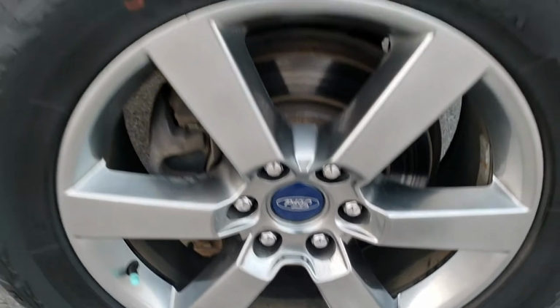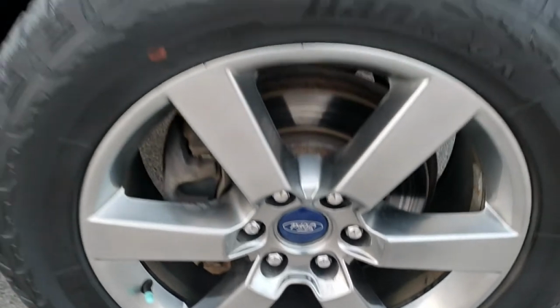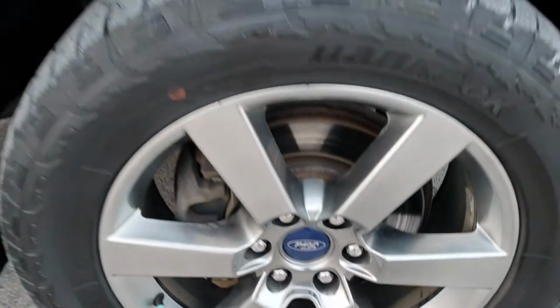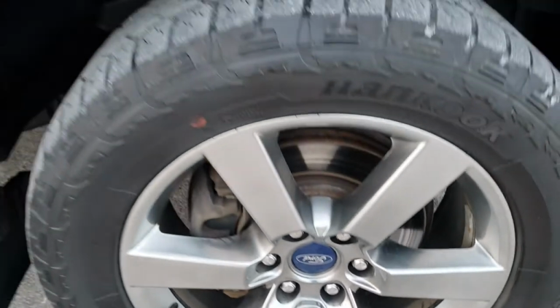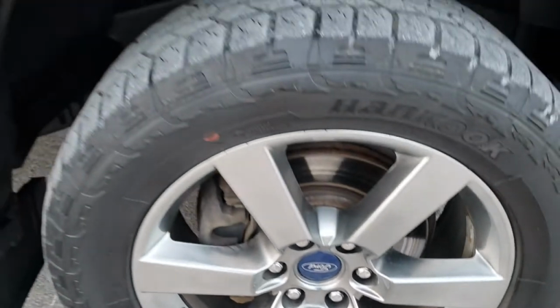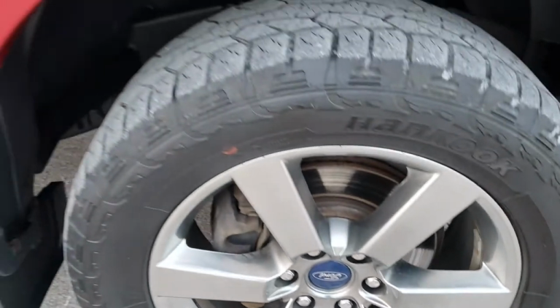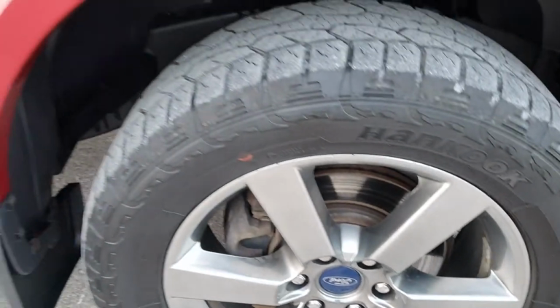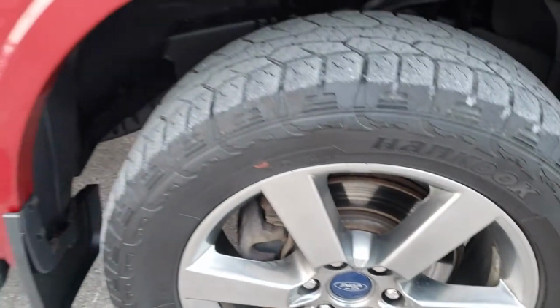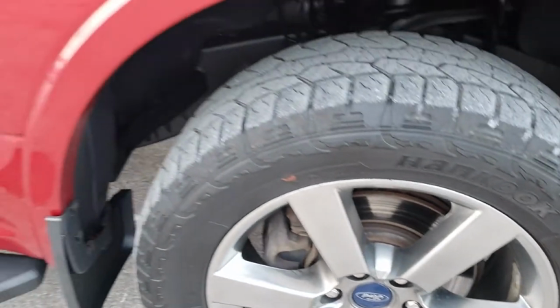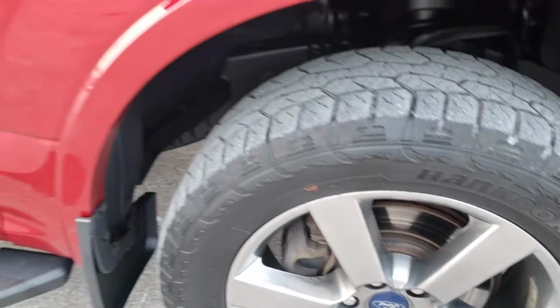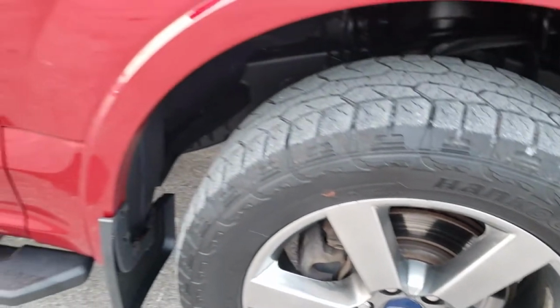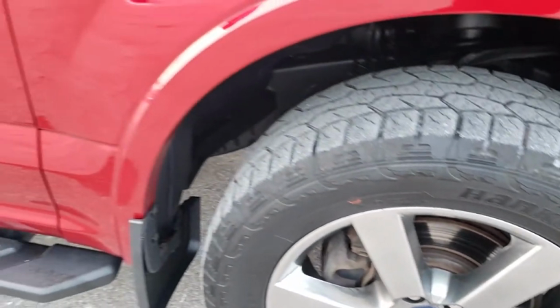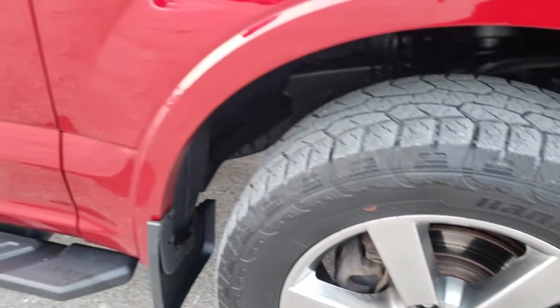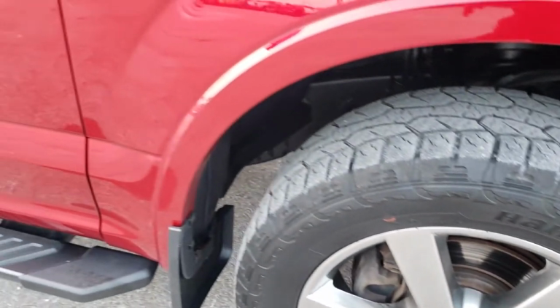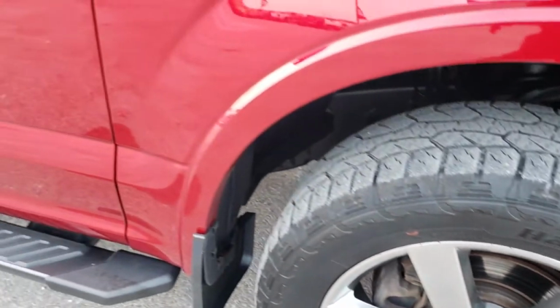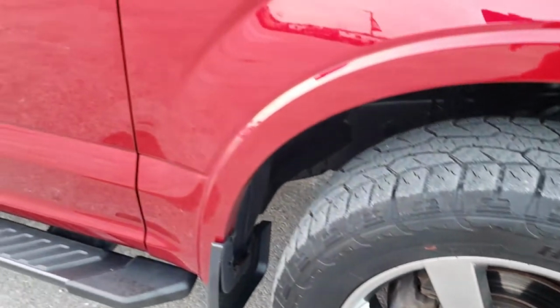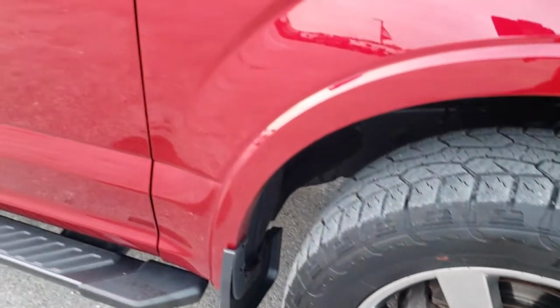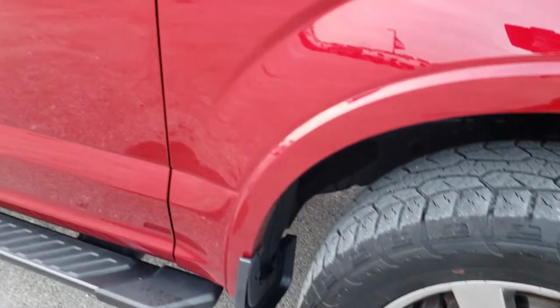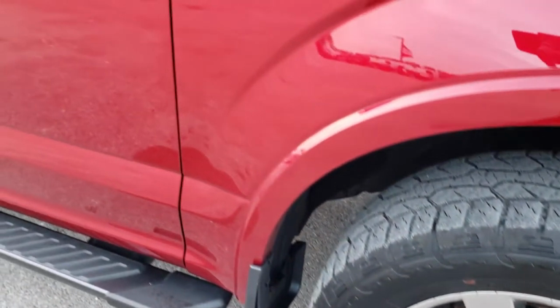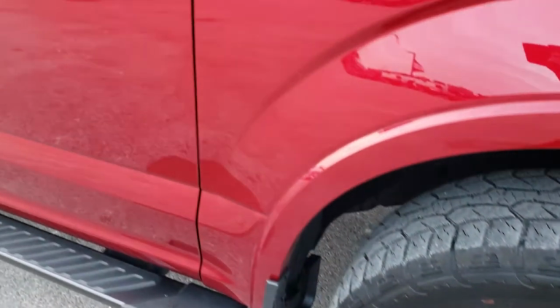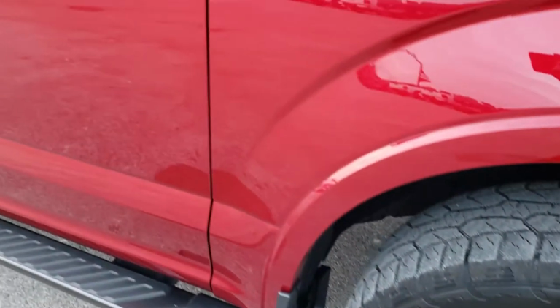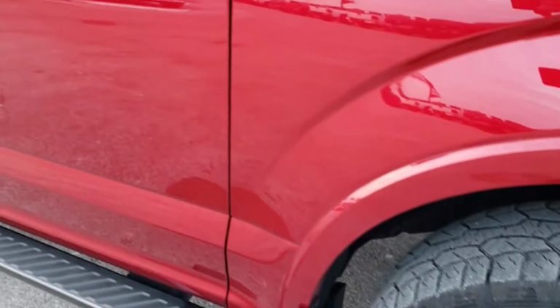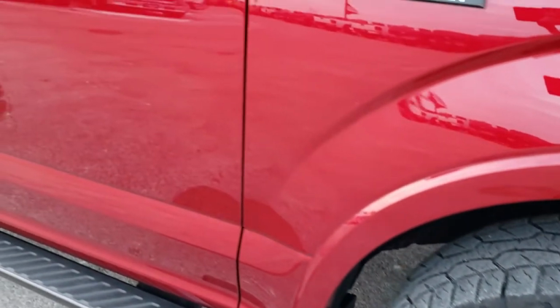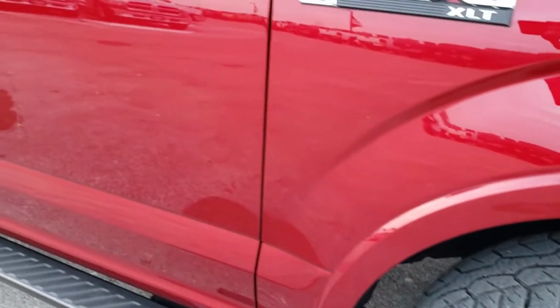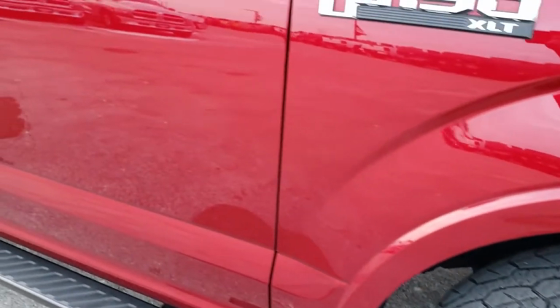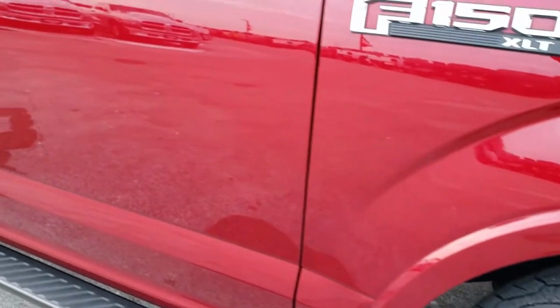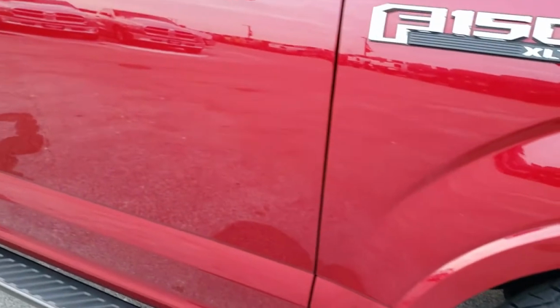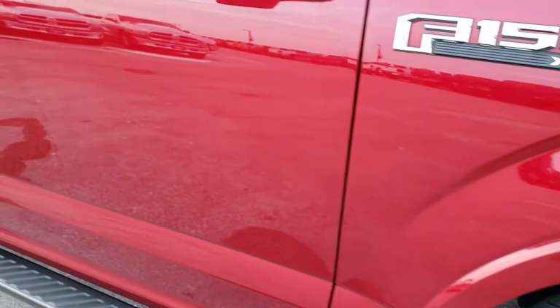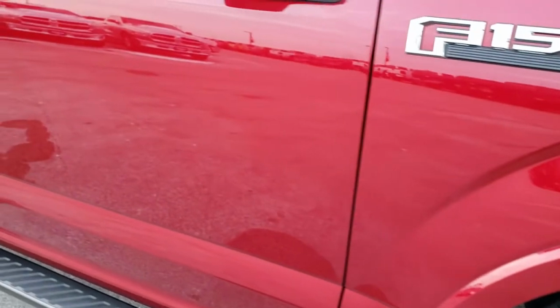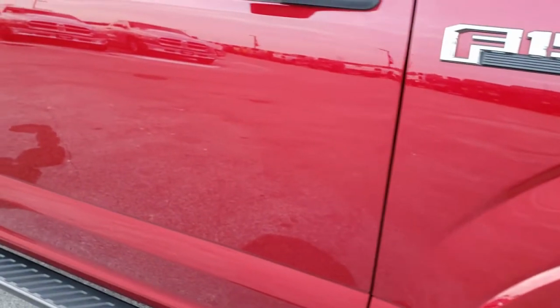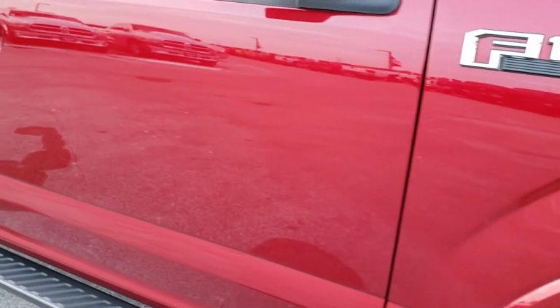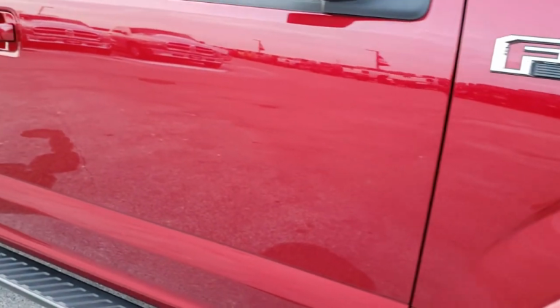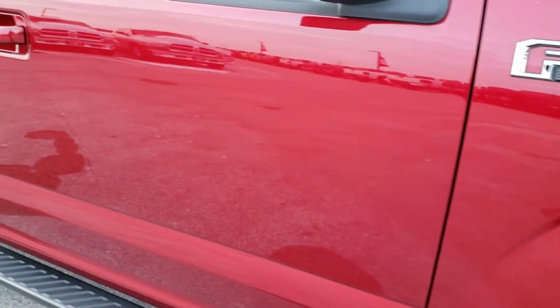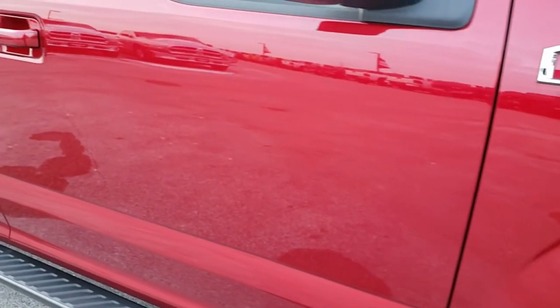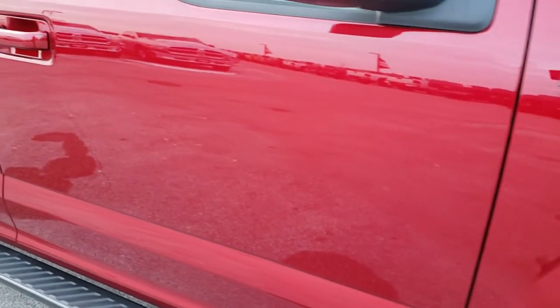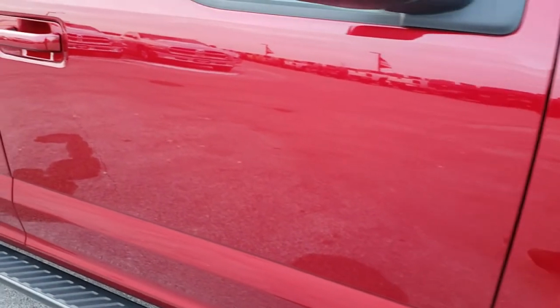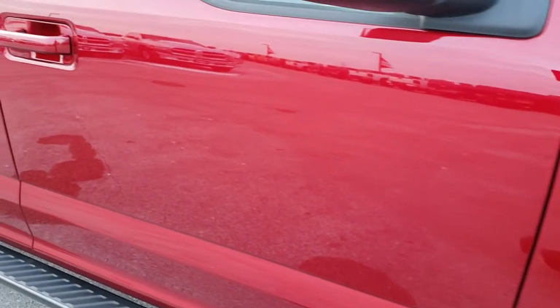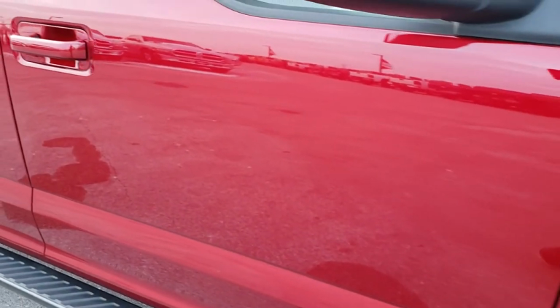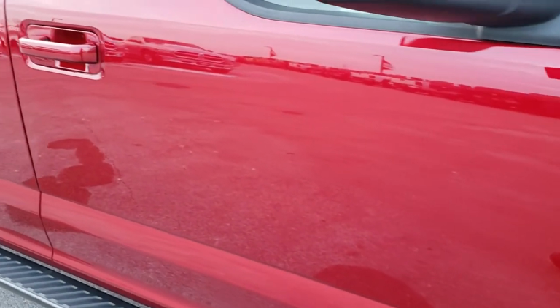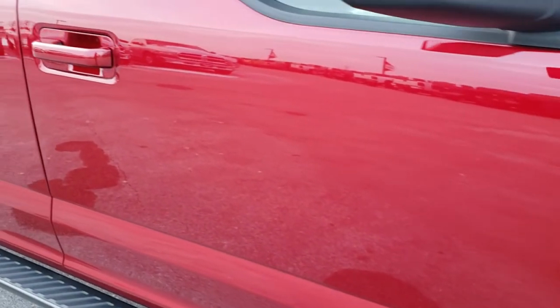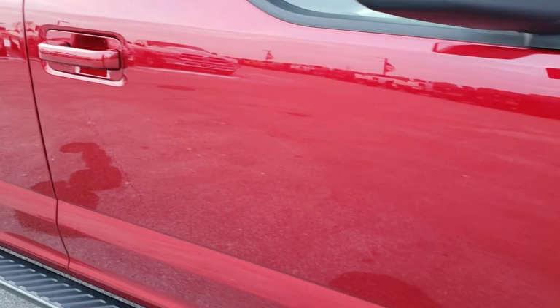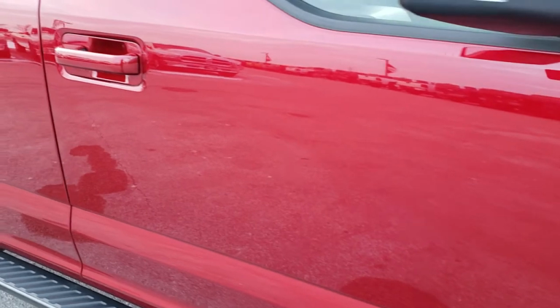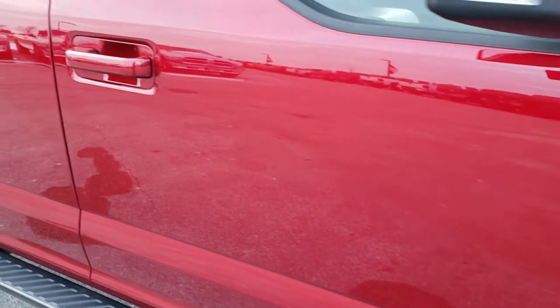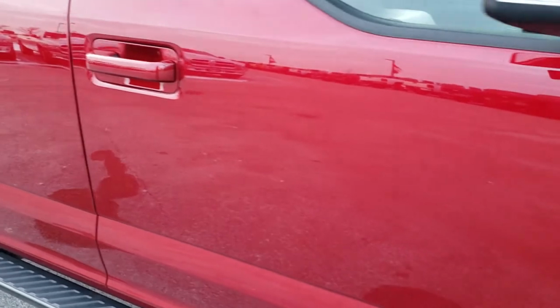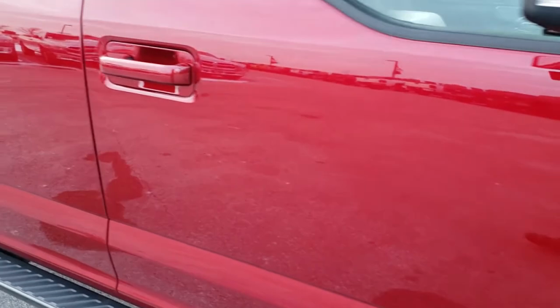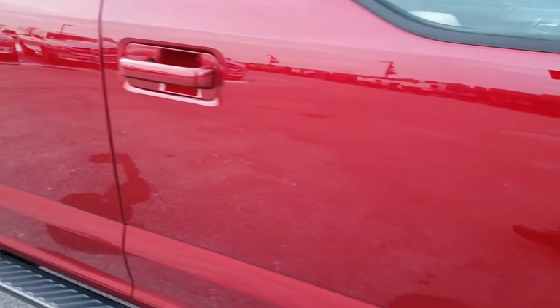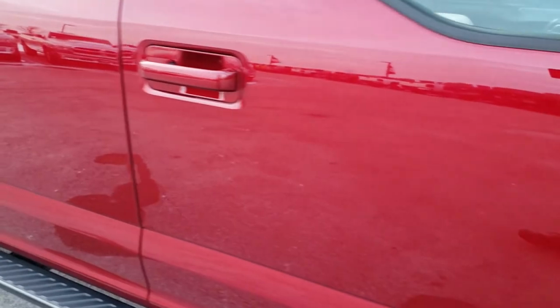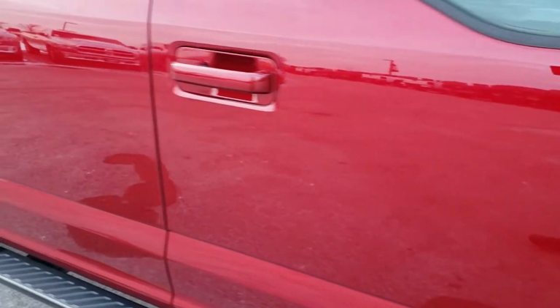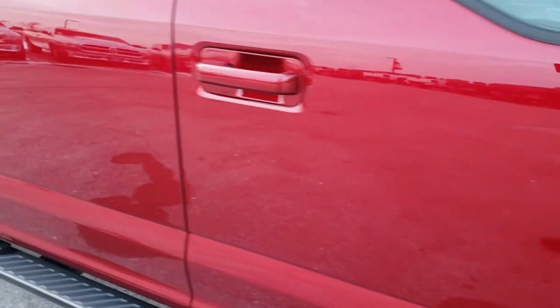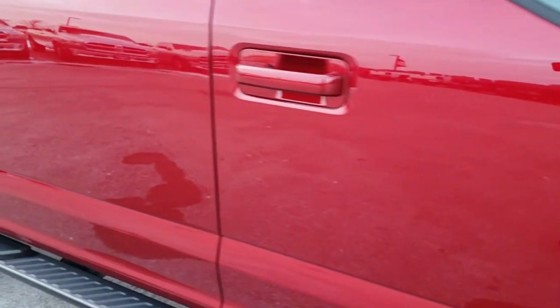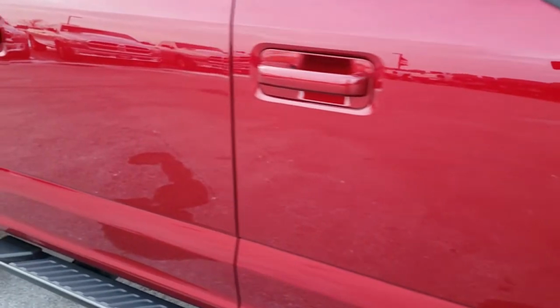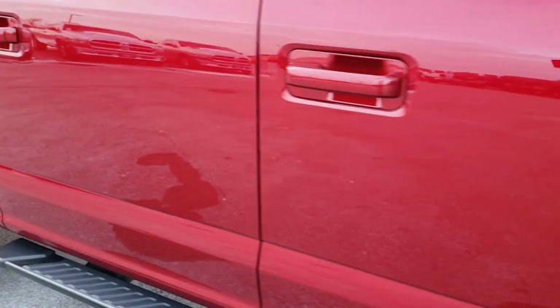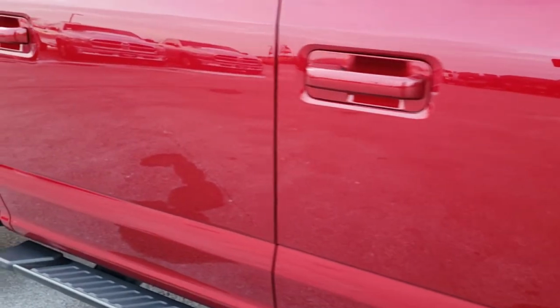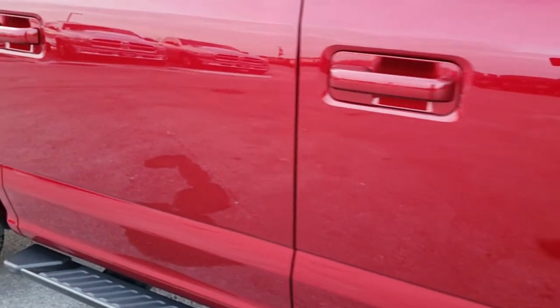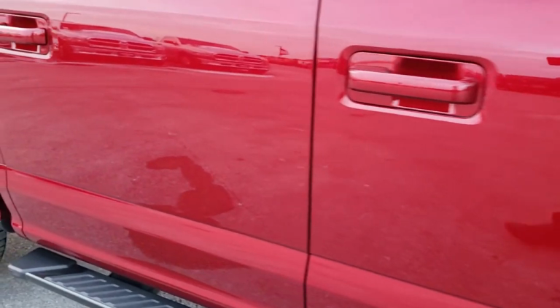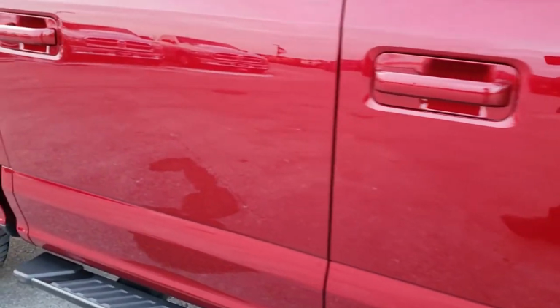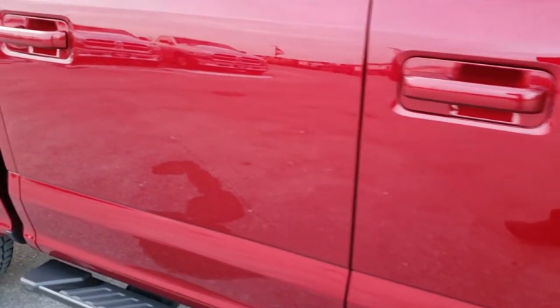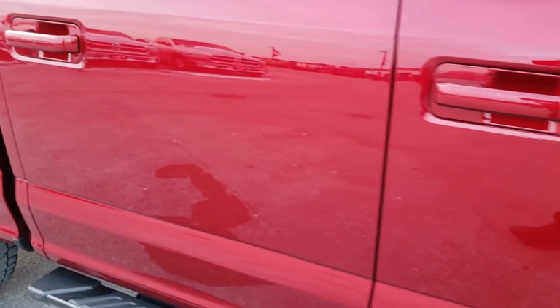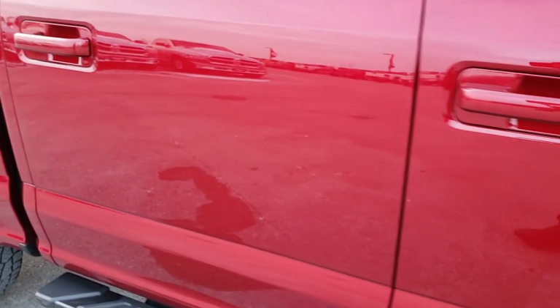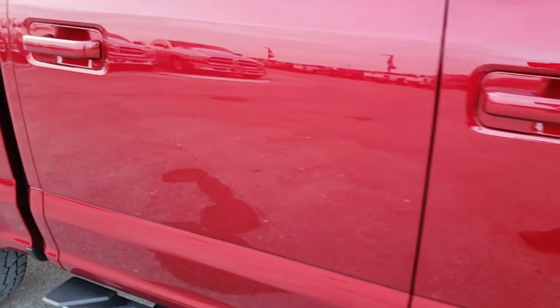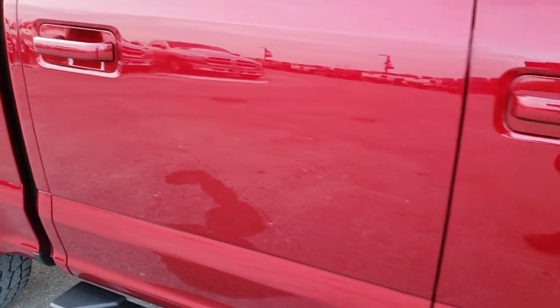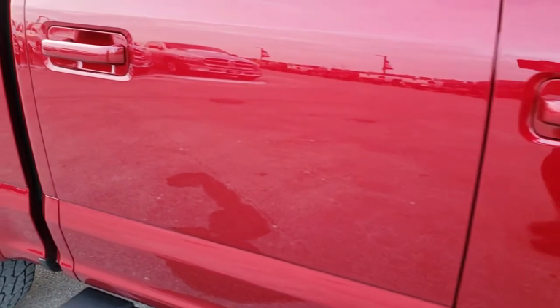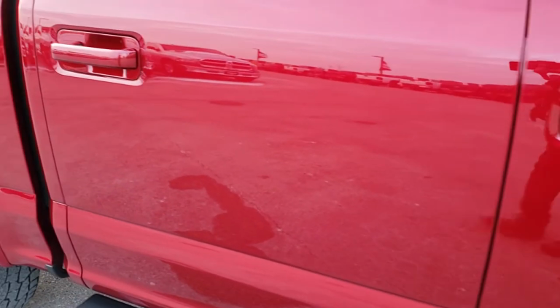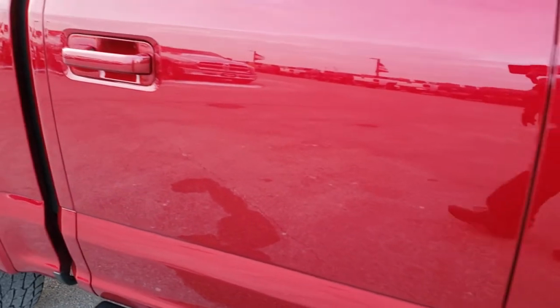And as you go down this side of the truck you can see just how clean that body is, how reflective and mirror-like that paint is.